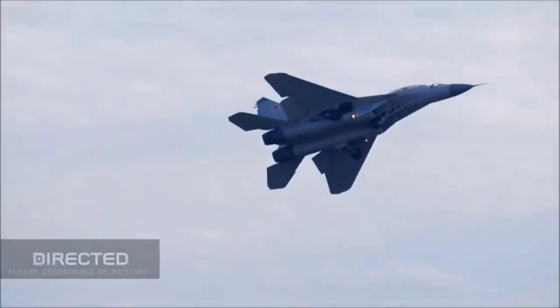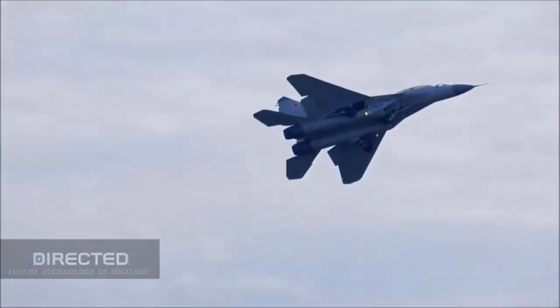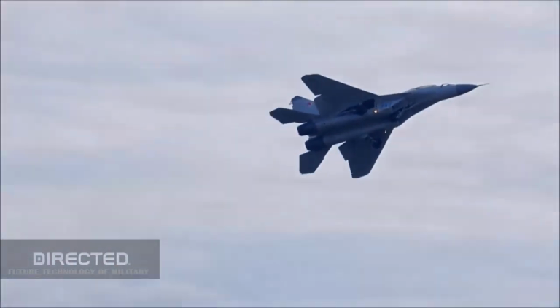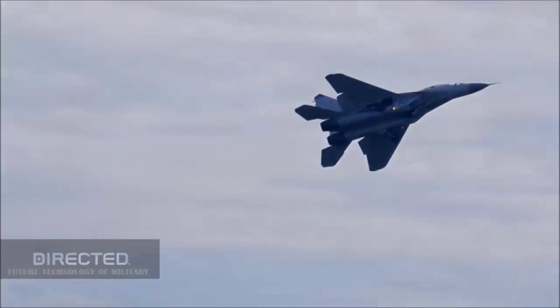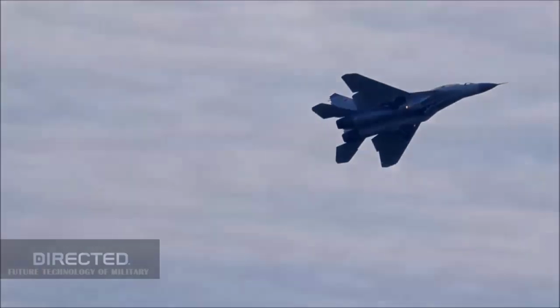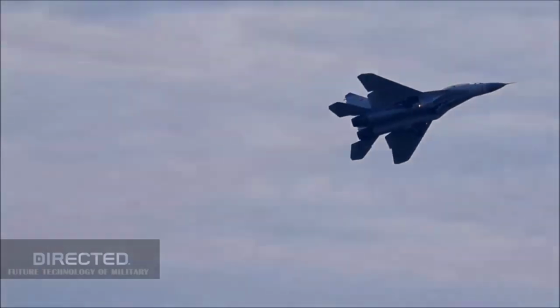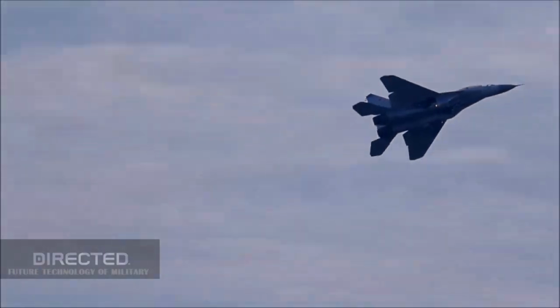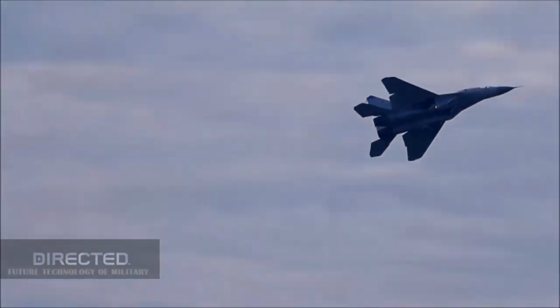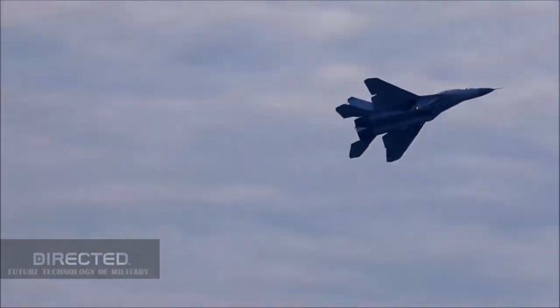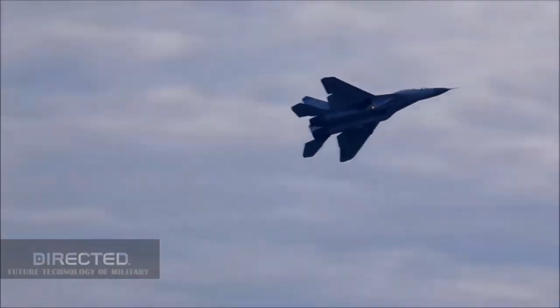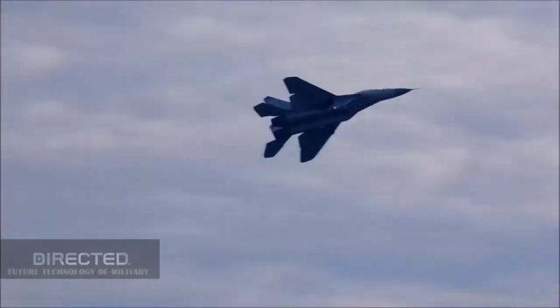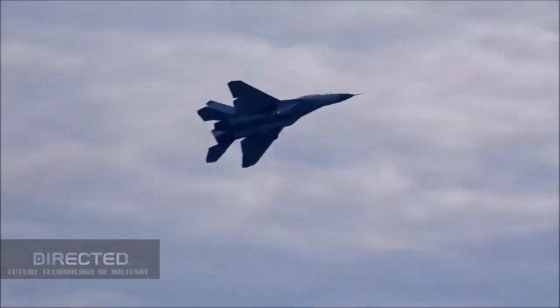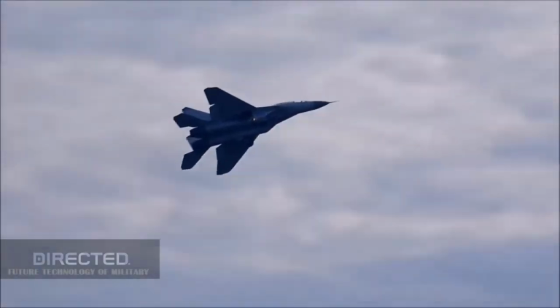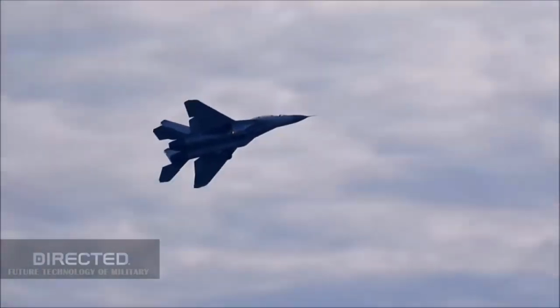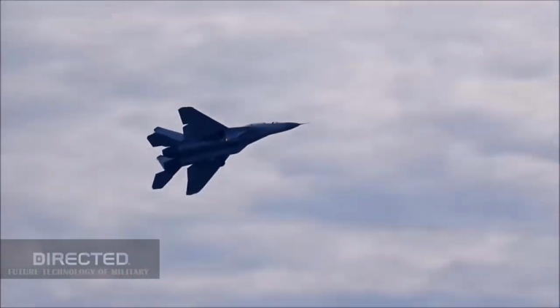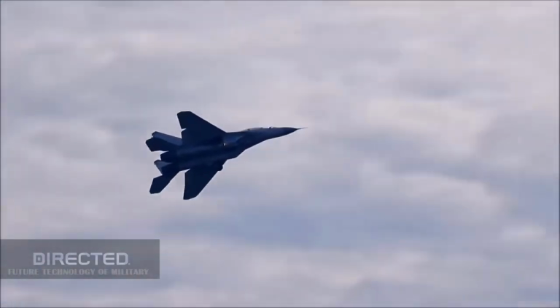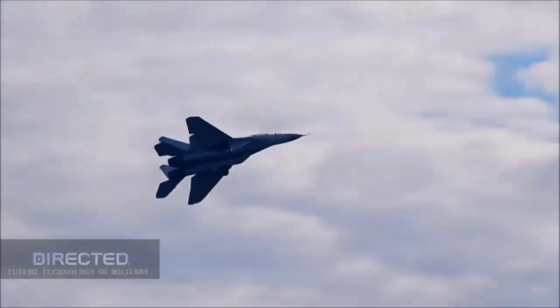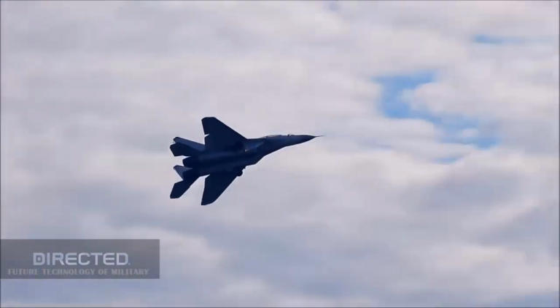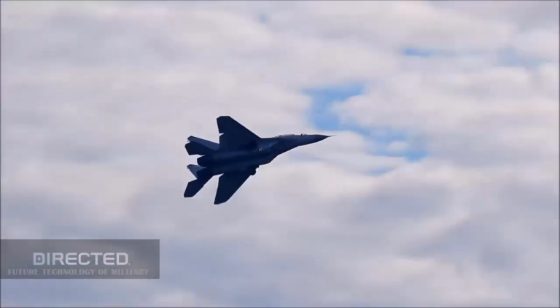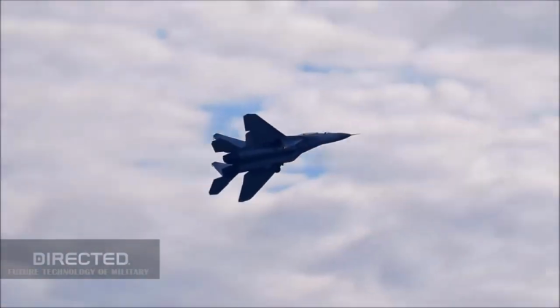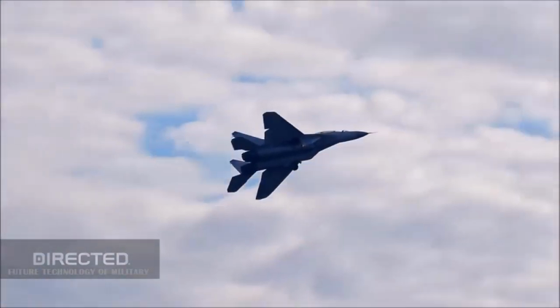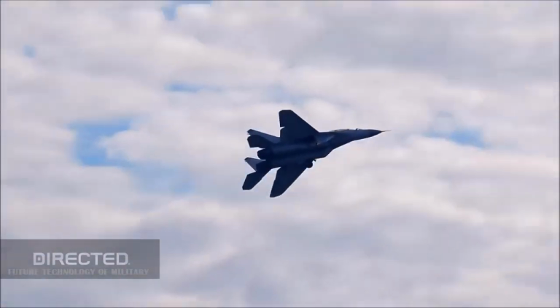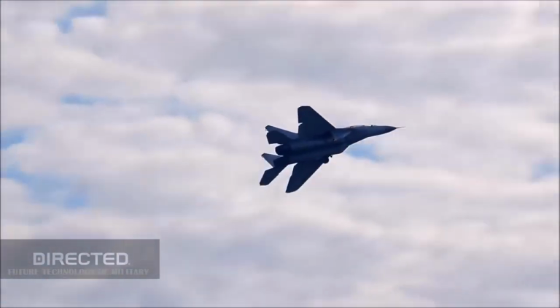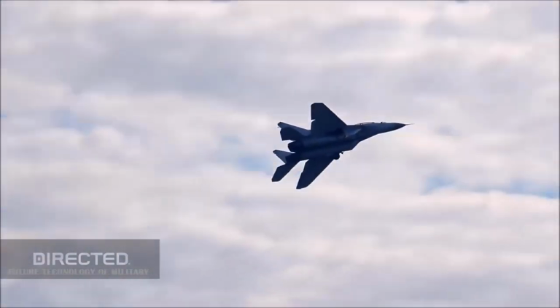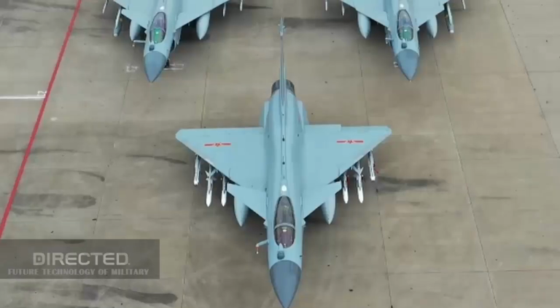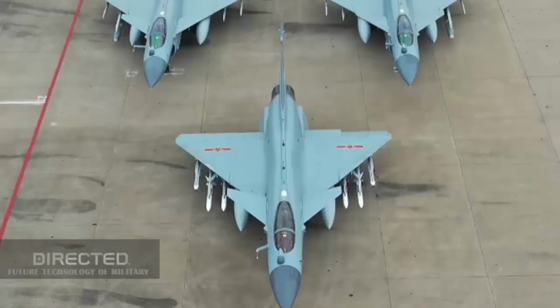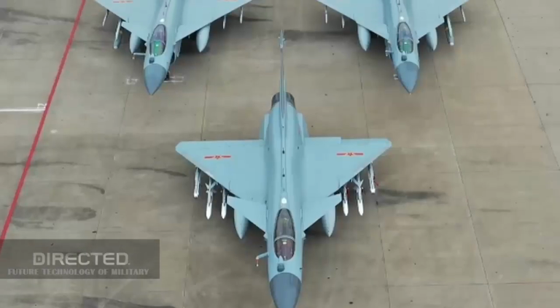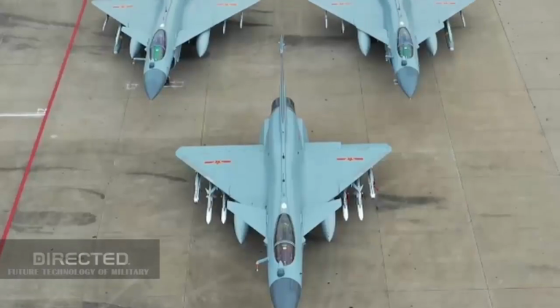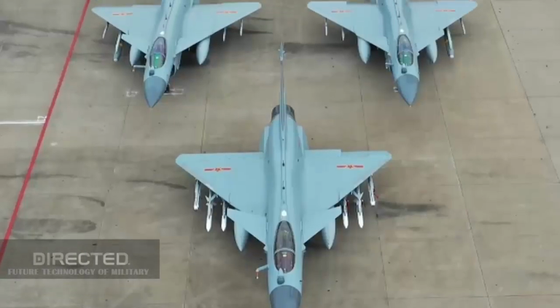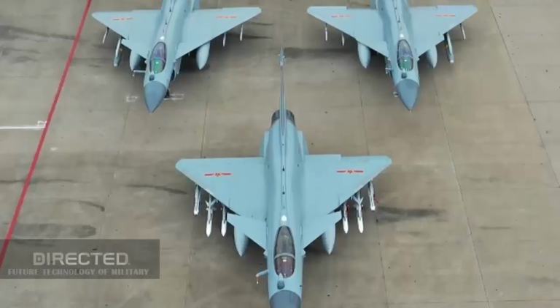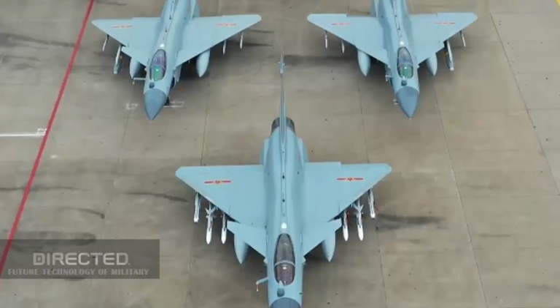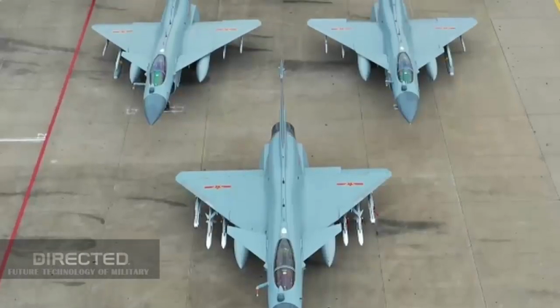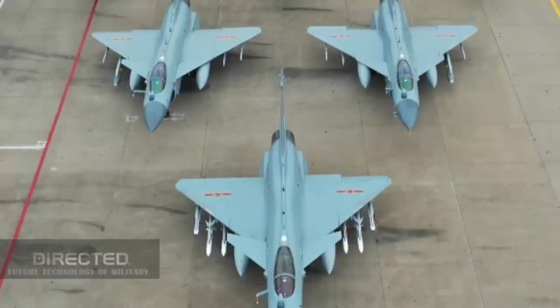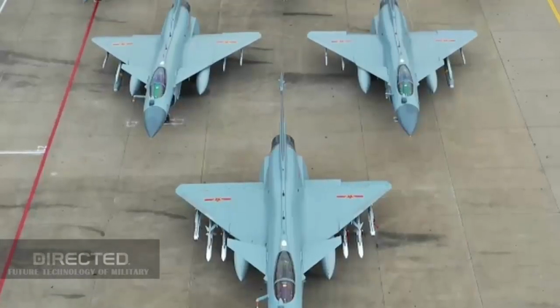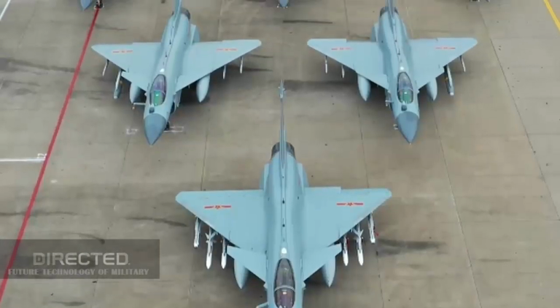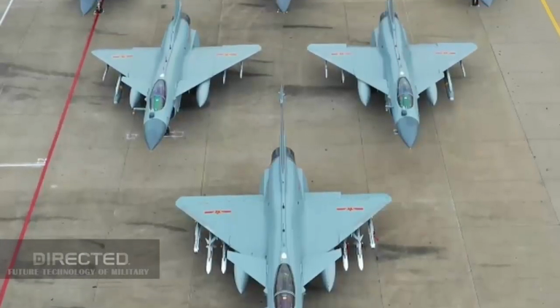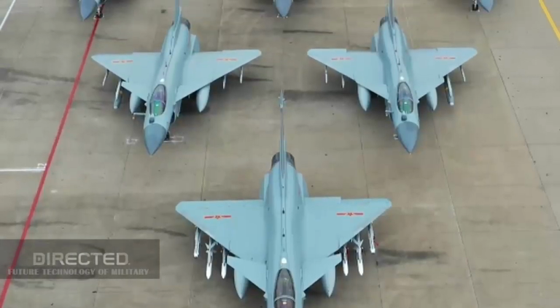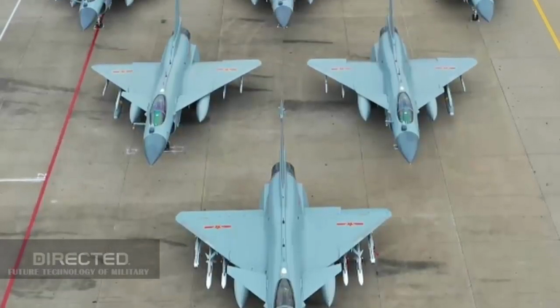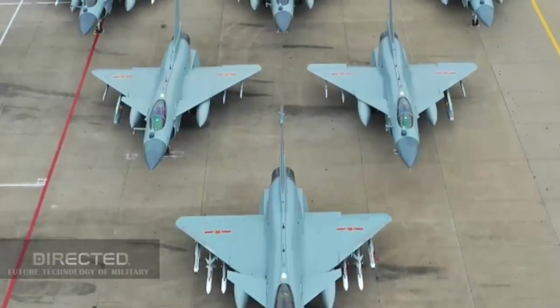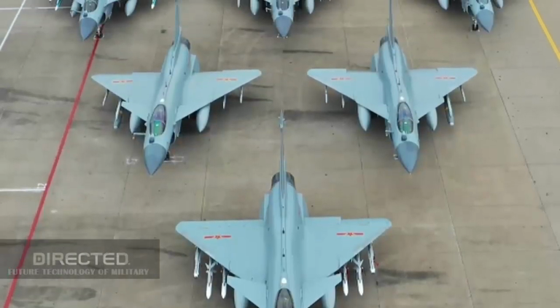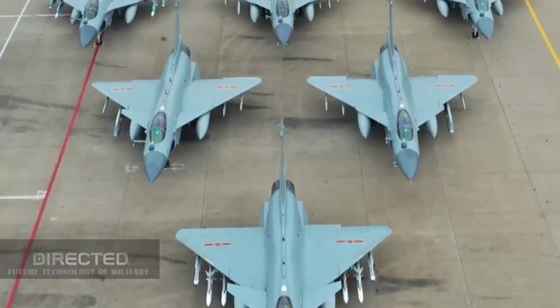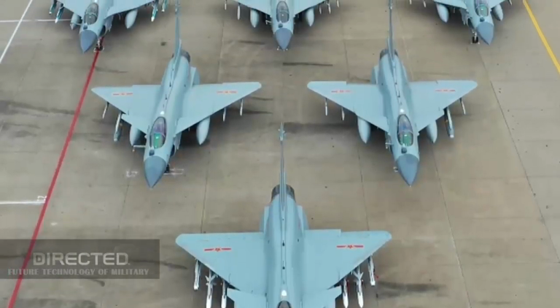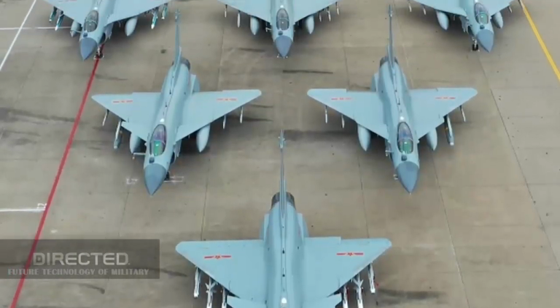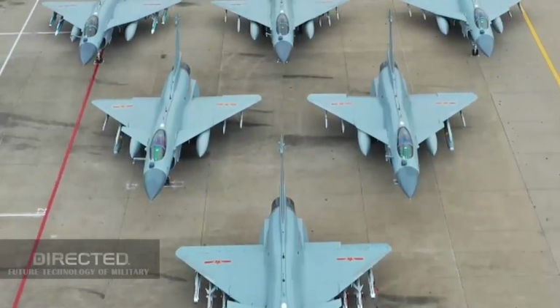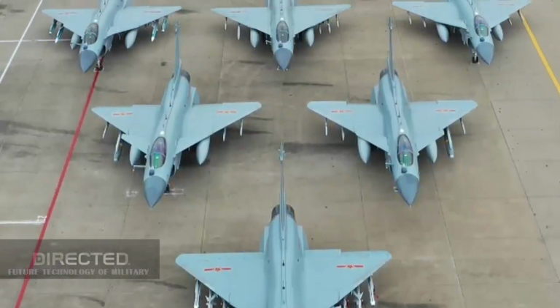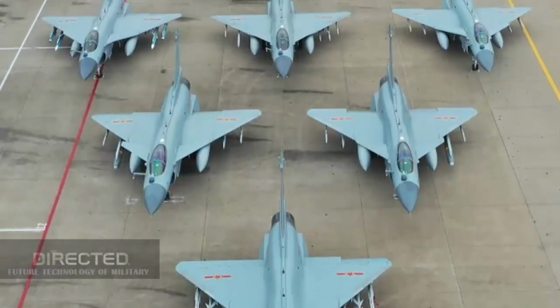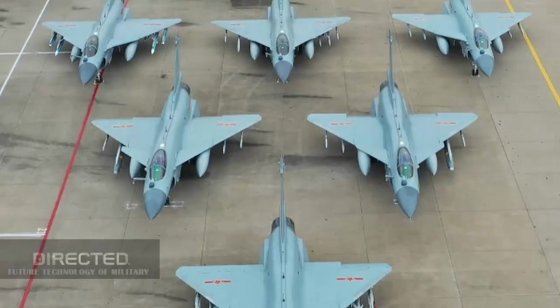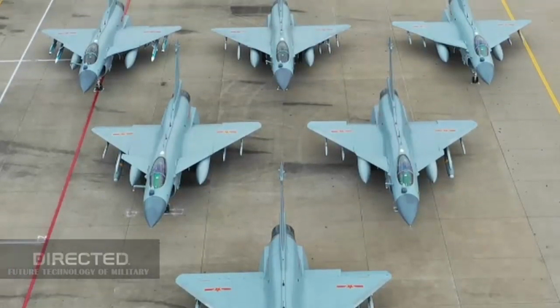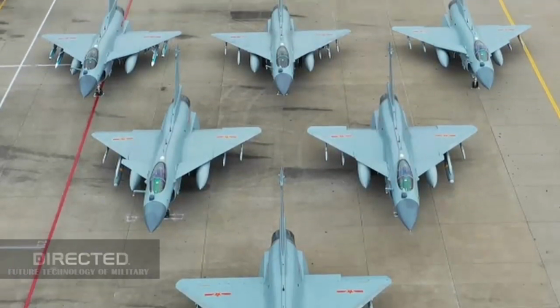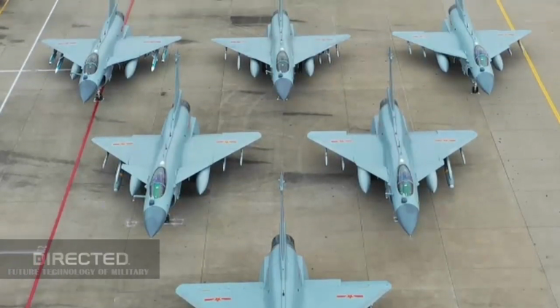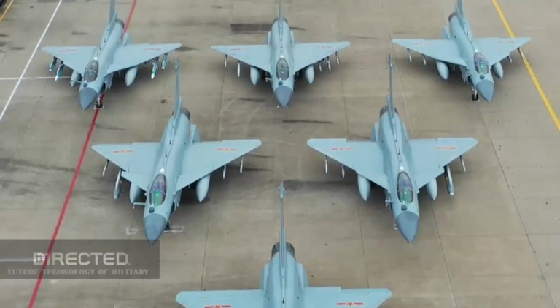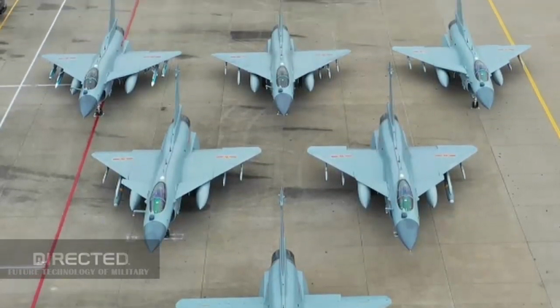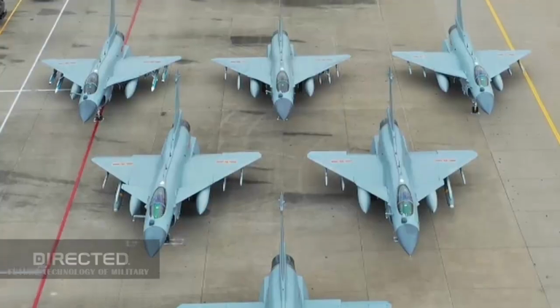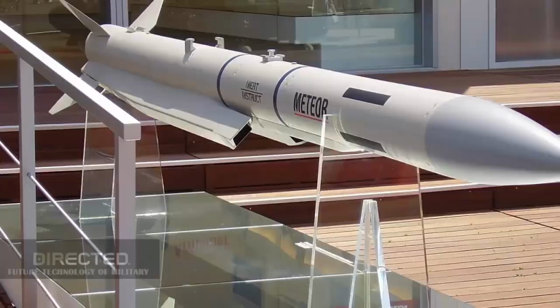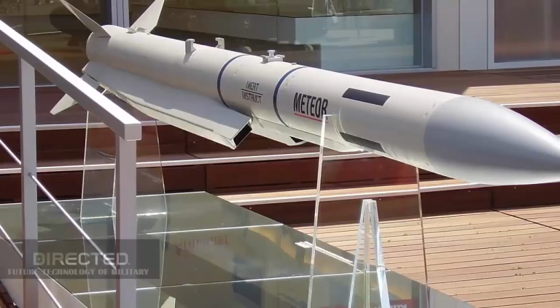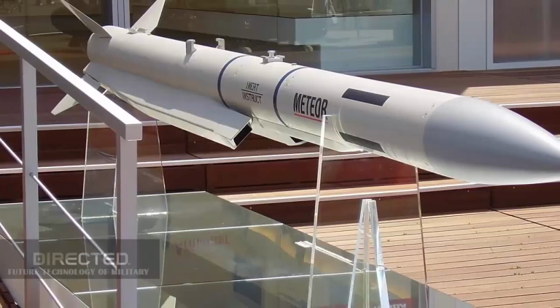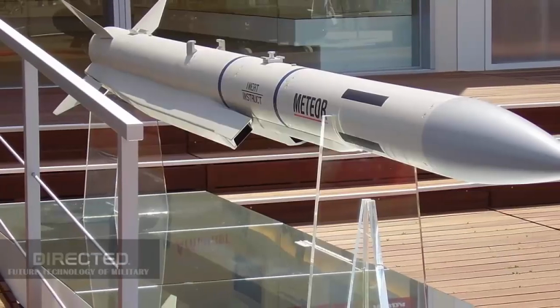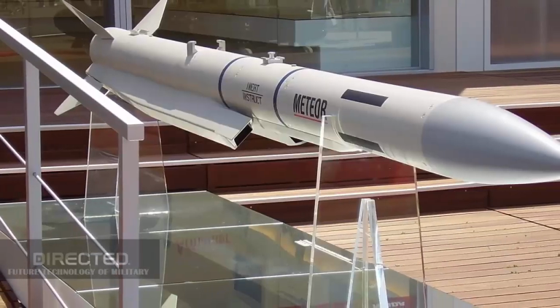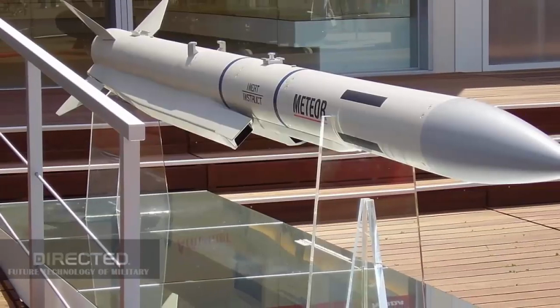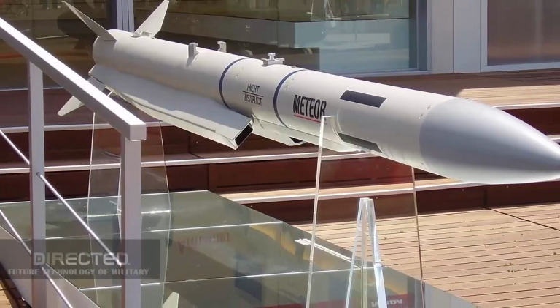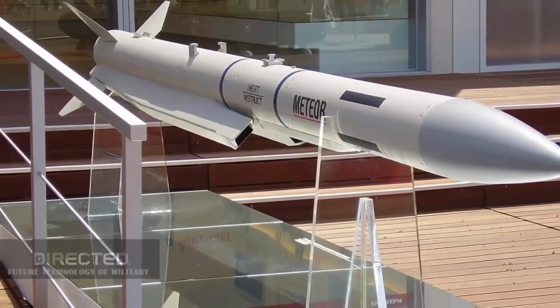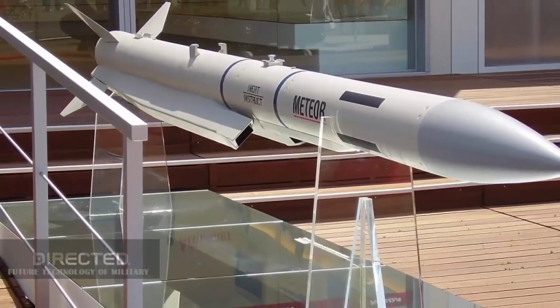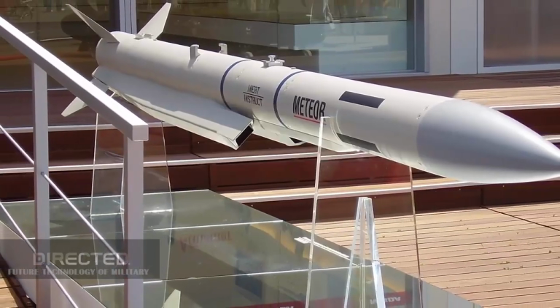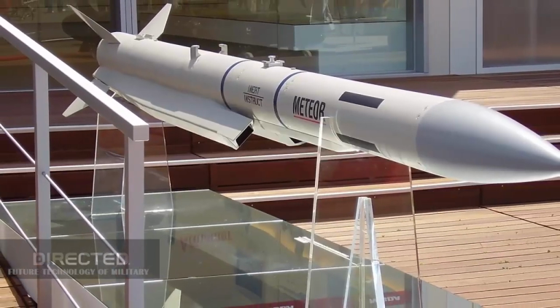Iran may purchase the MiG-35 and J-10CE fighters. Which one is more suitable for Iran's actual needs?